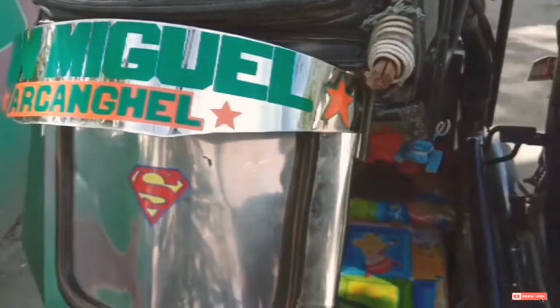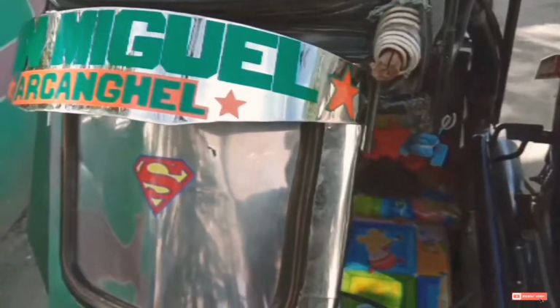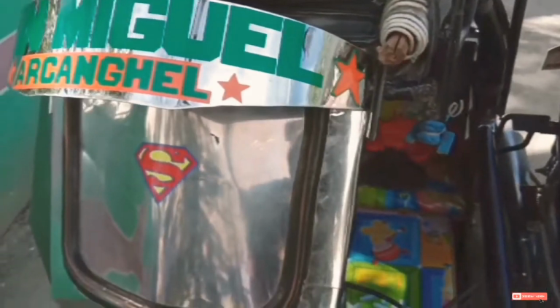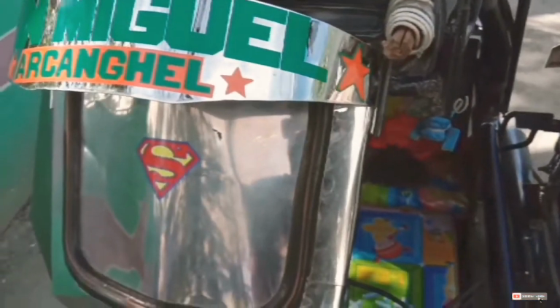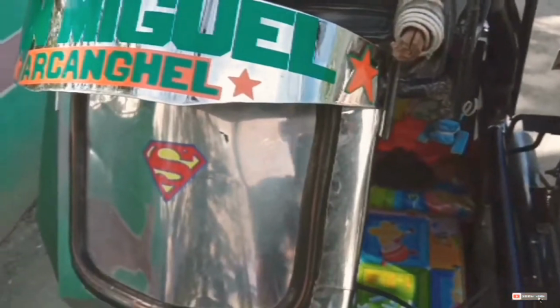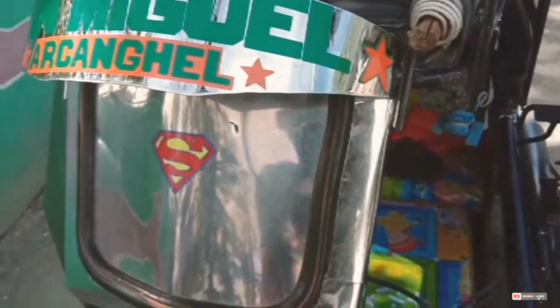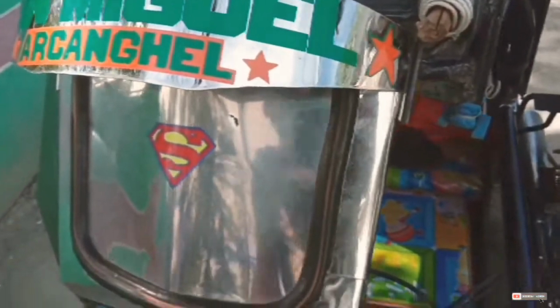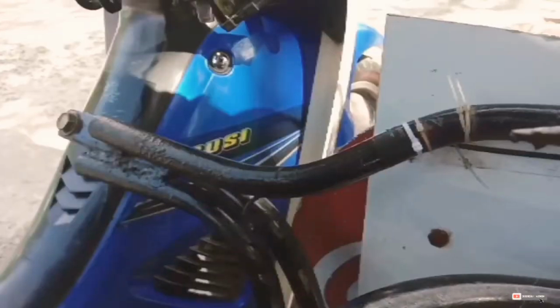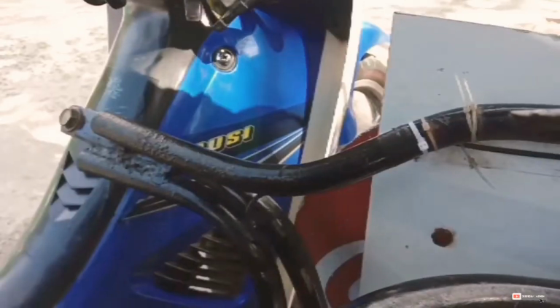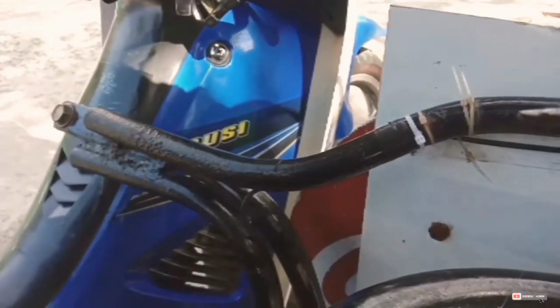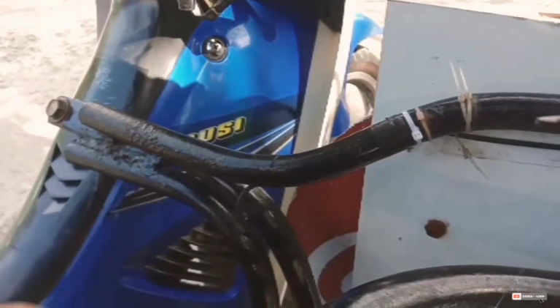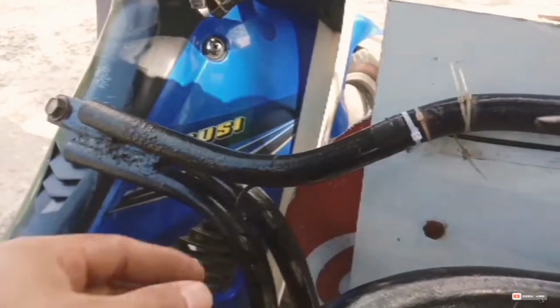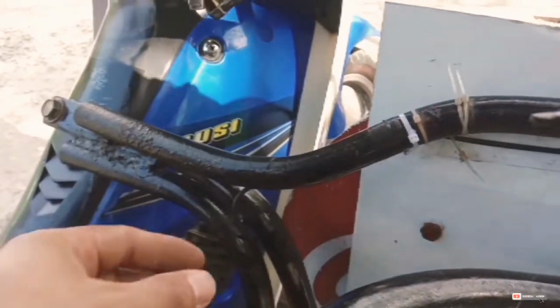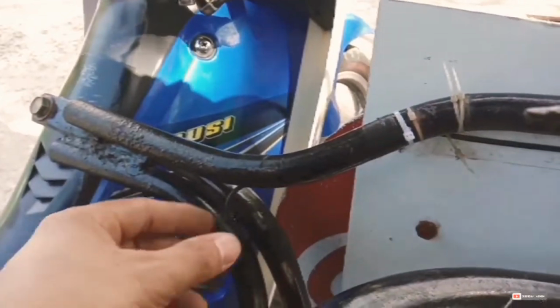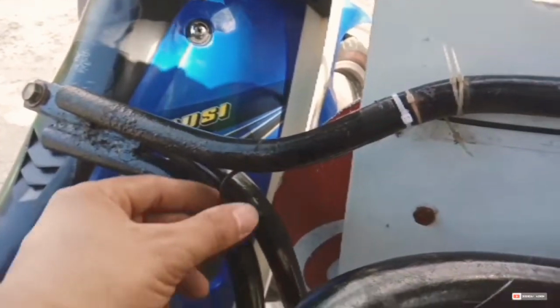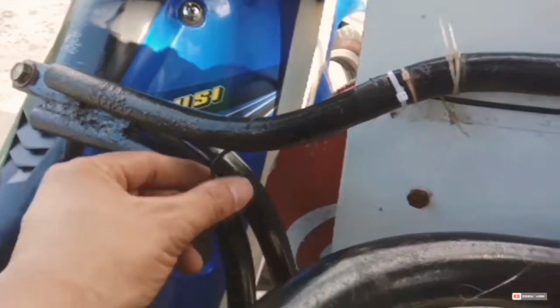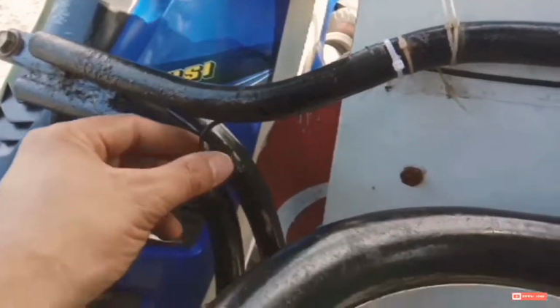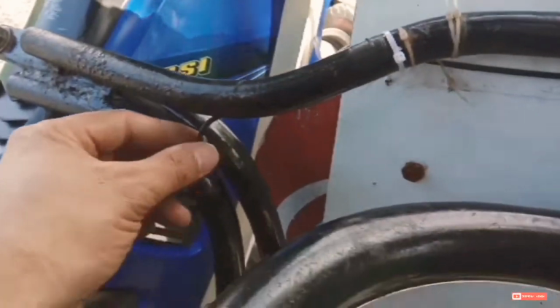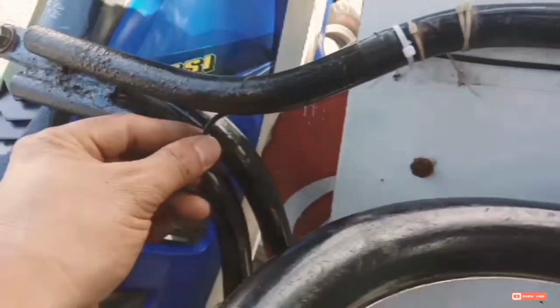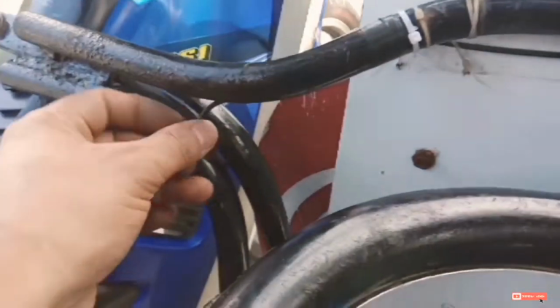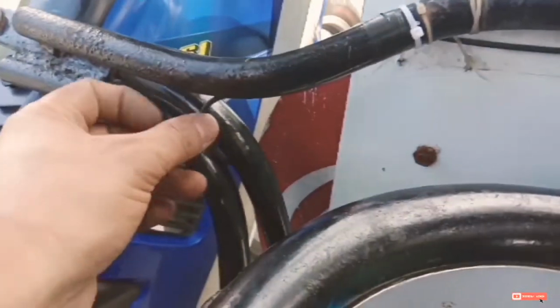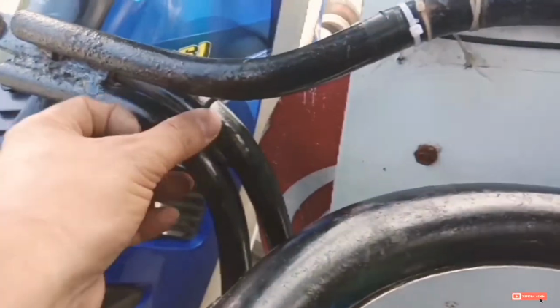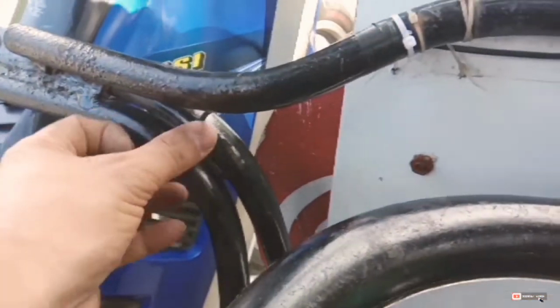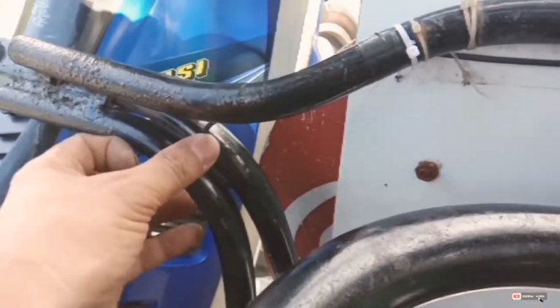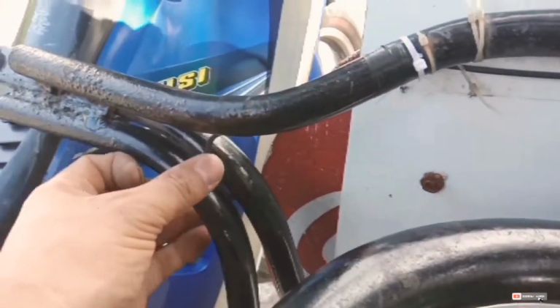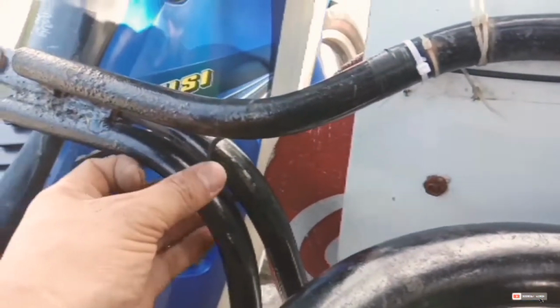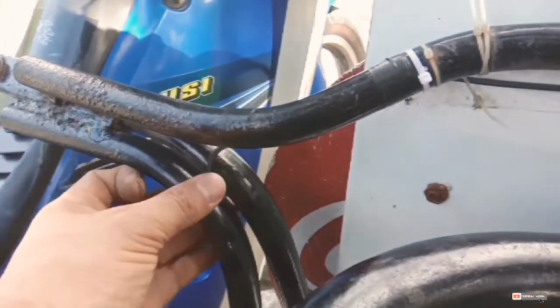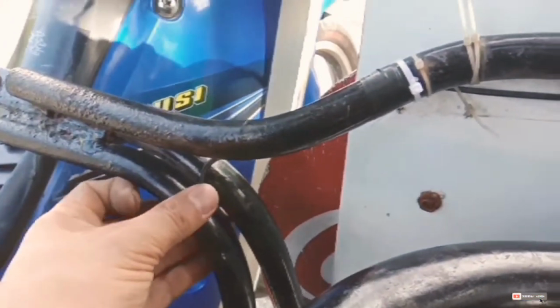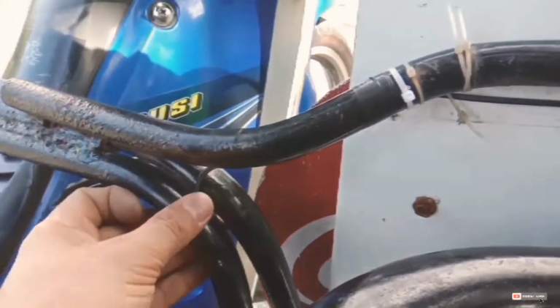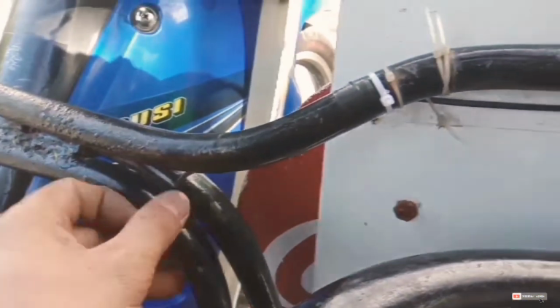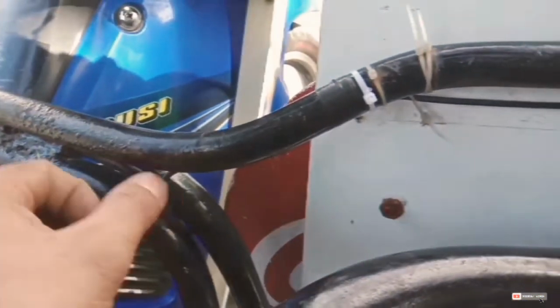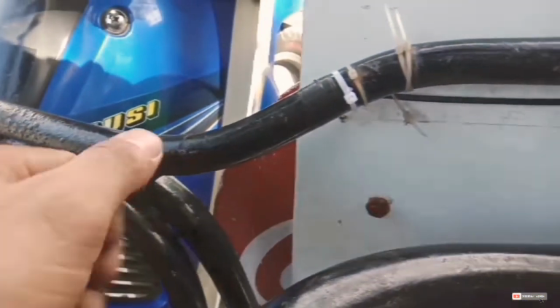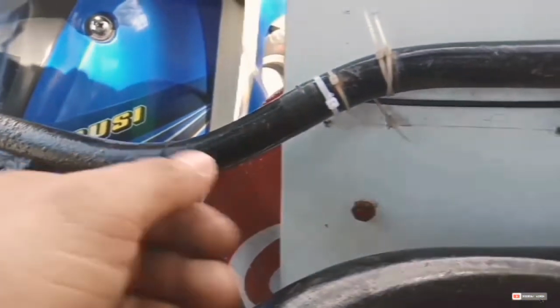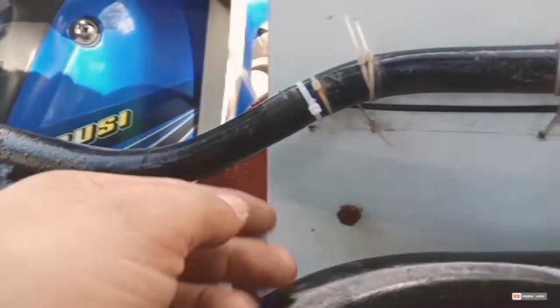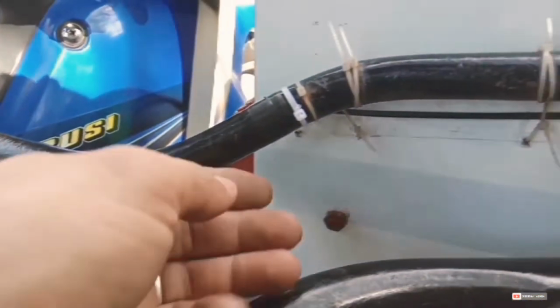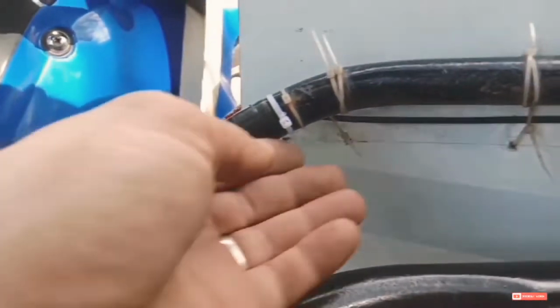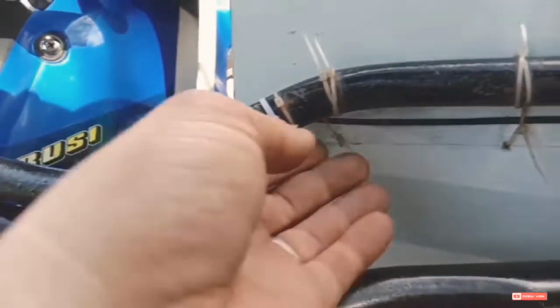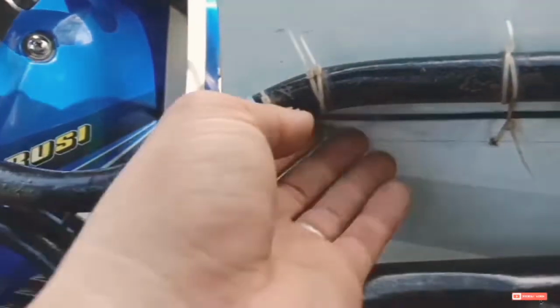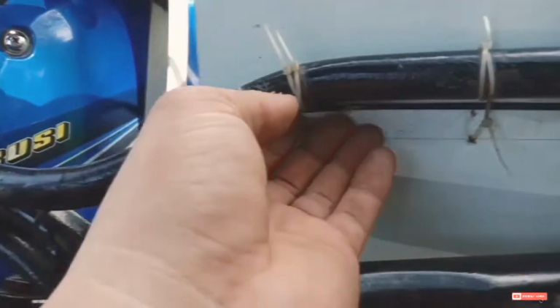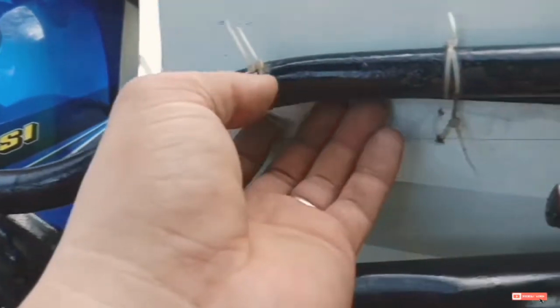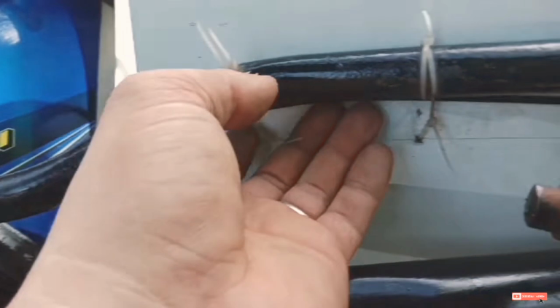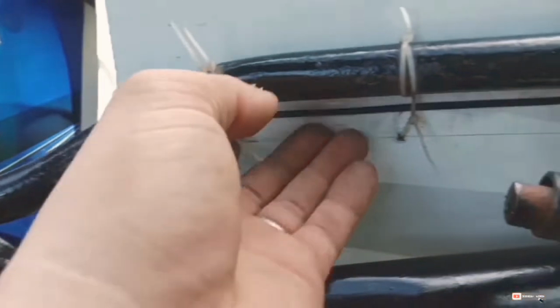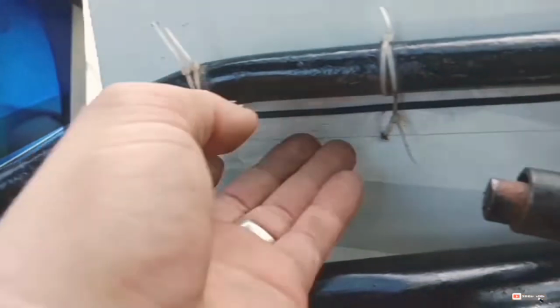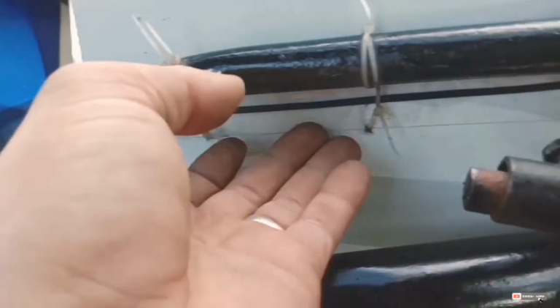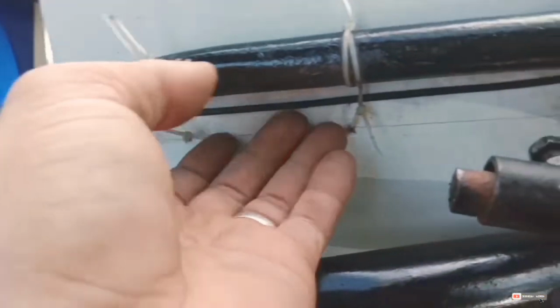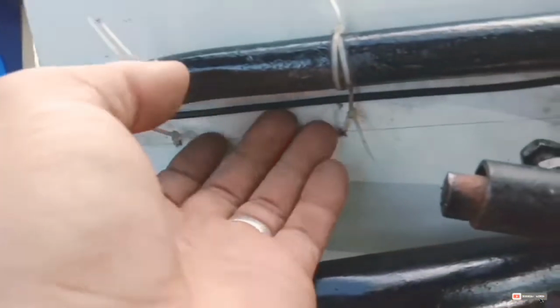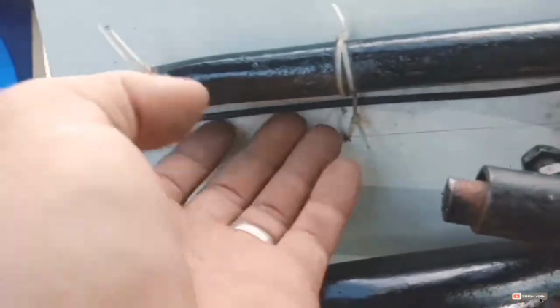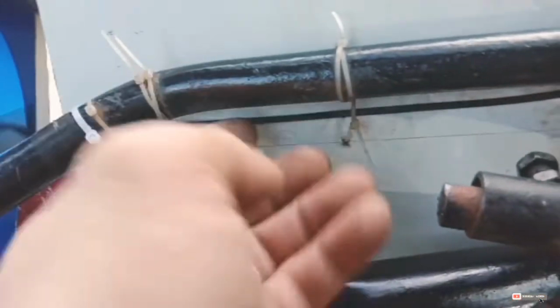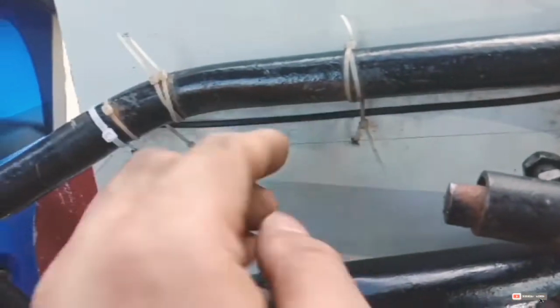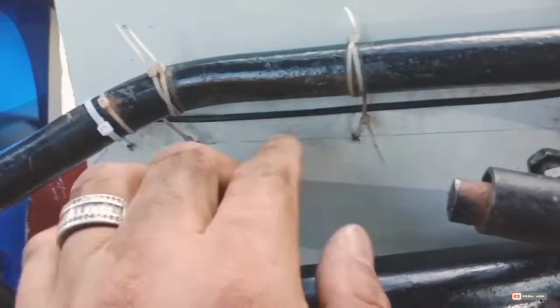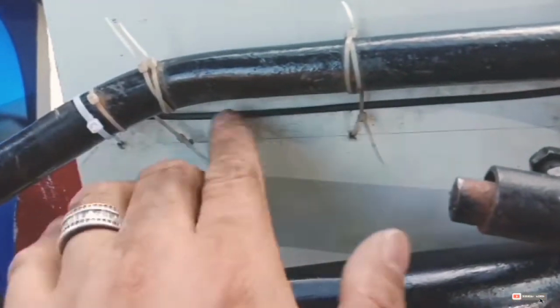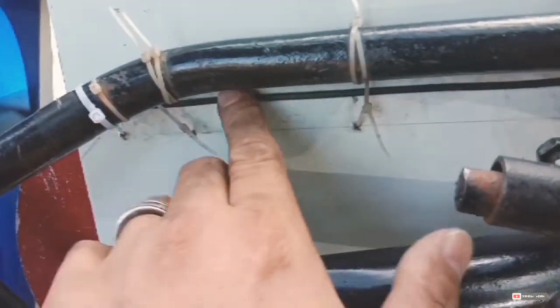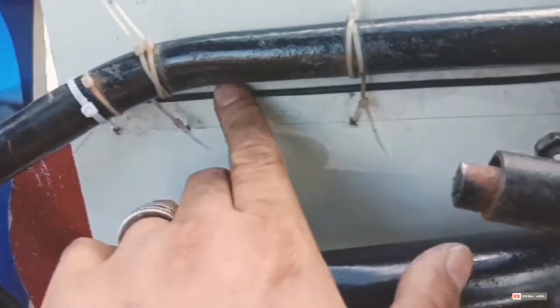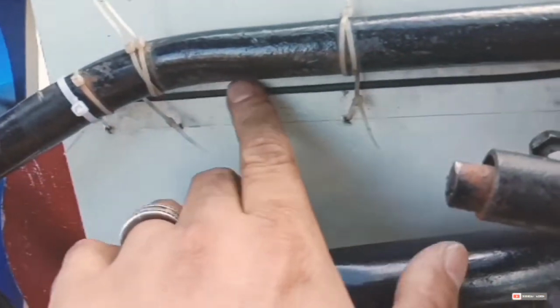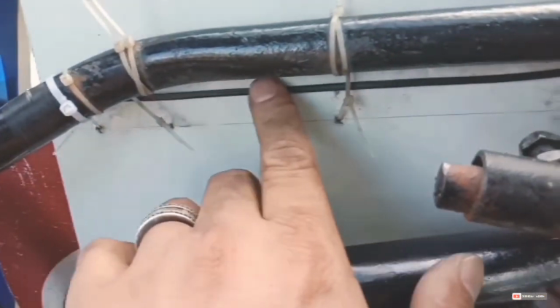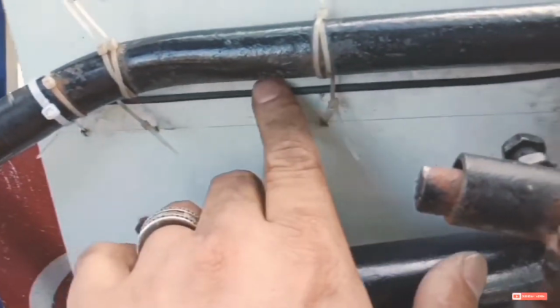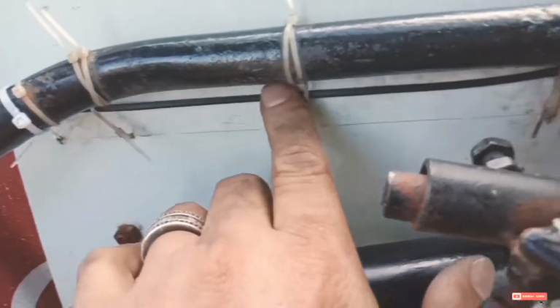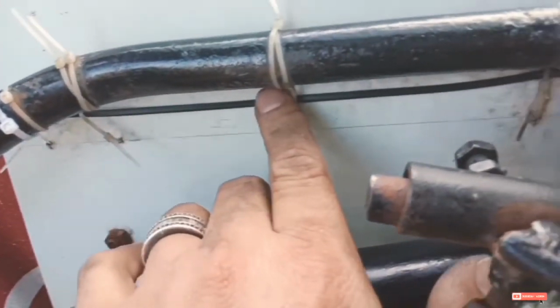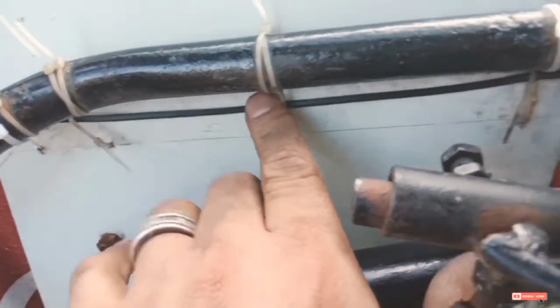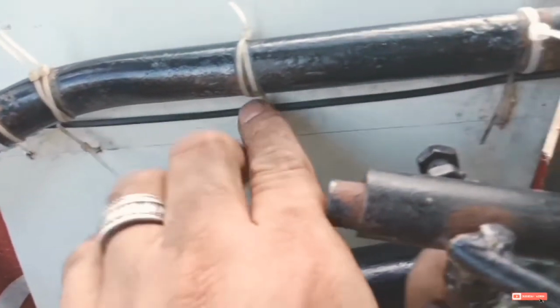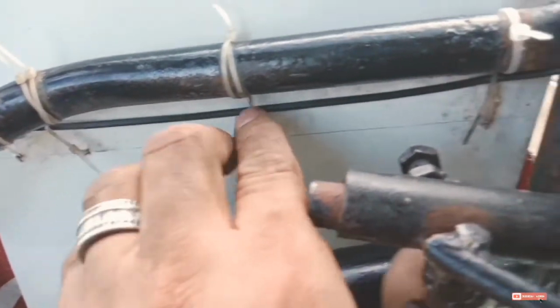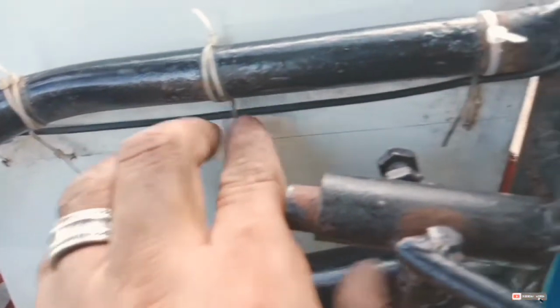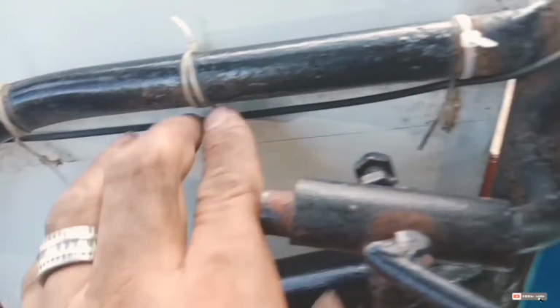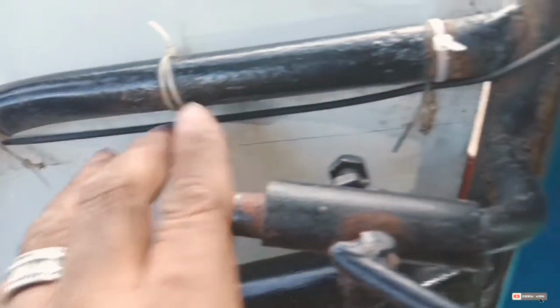Tapos na natin lalagyan yung ilaw. Dyan natin lalagay mamaya yung two-way switch. Tapos, eto yung wiring.